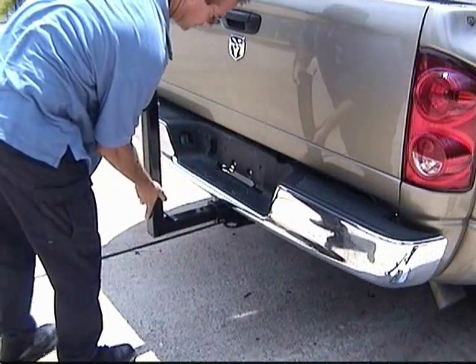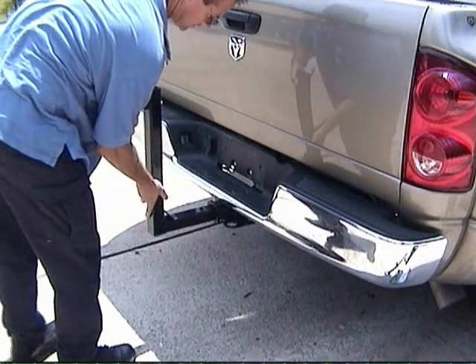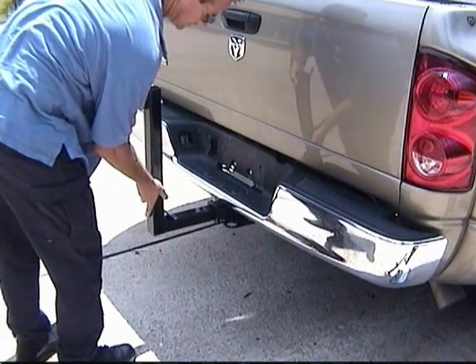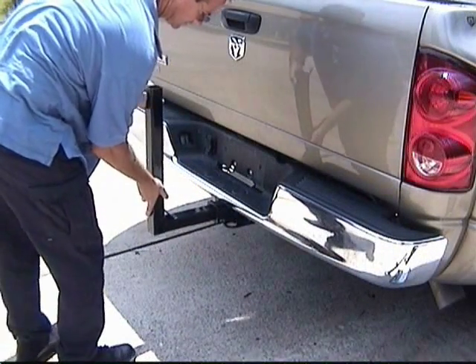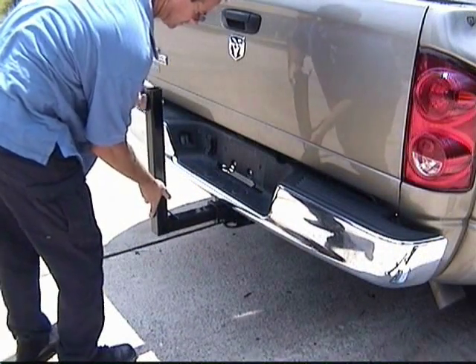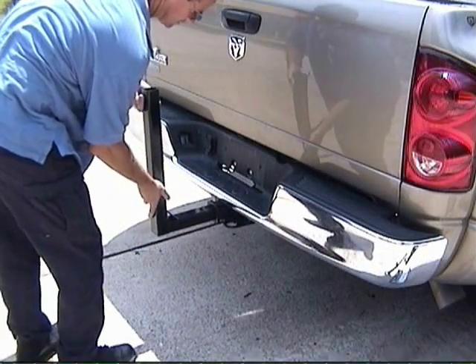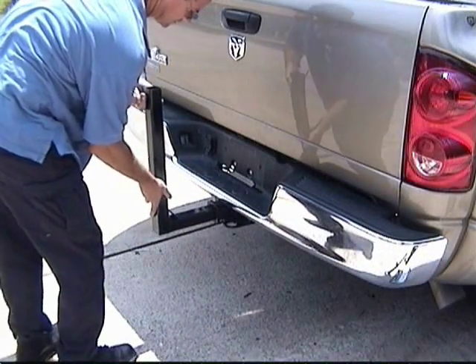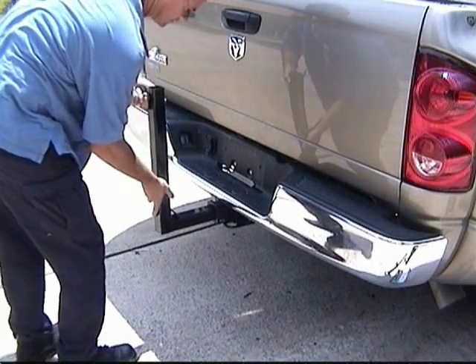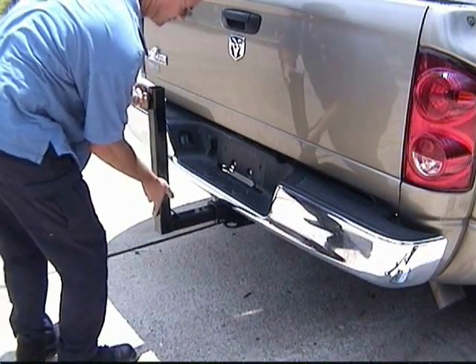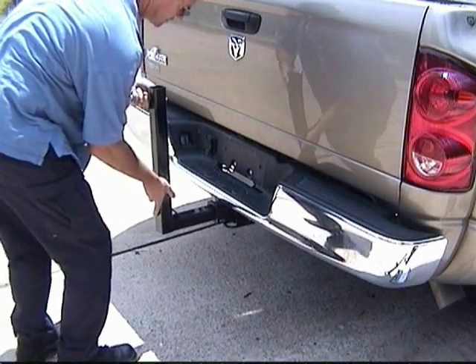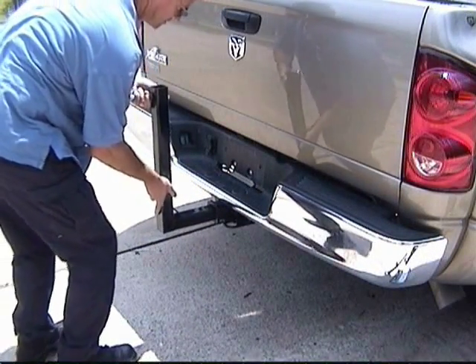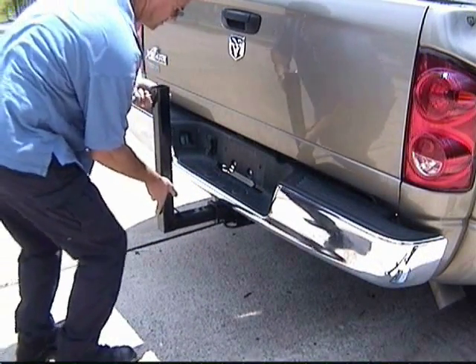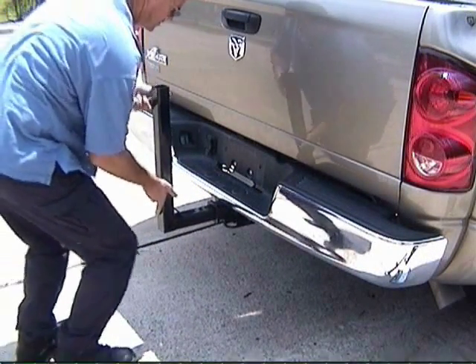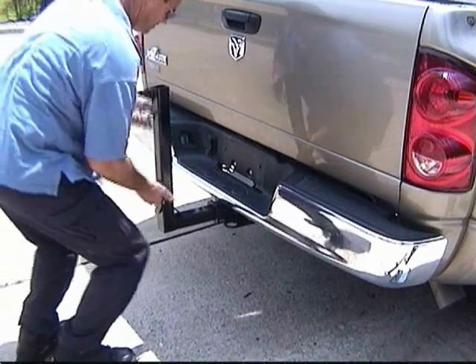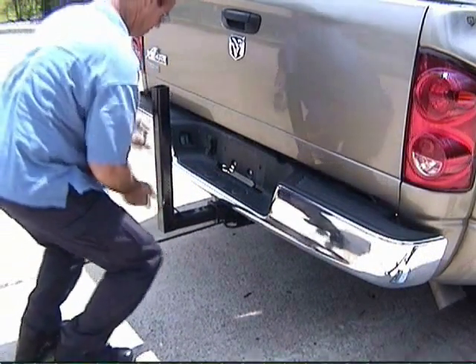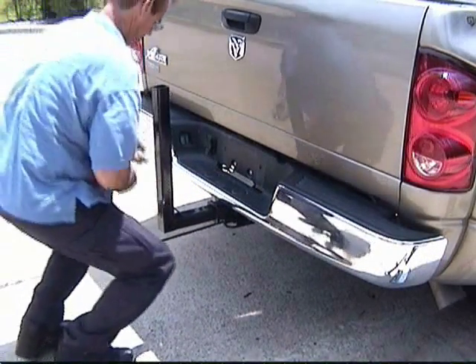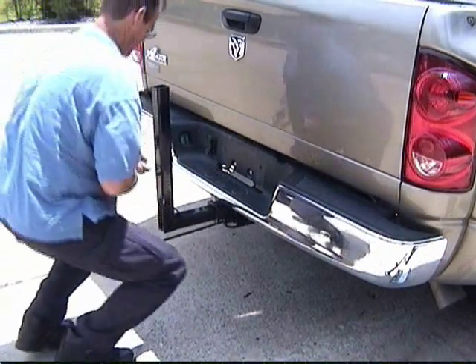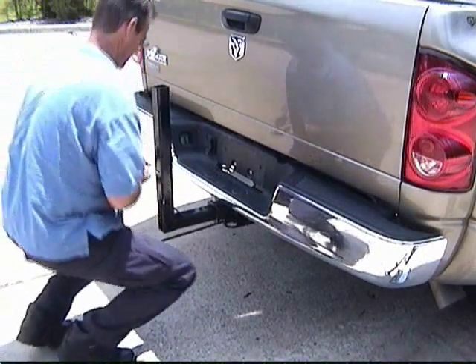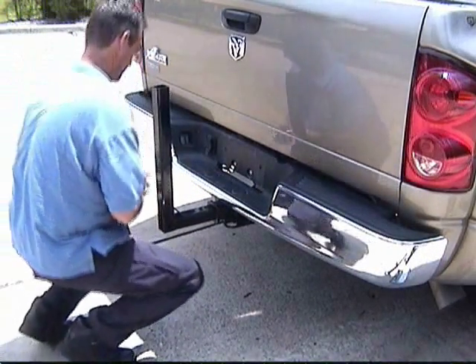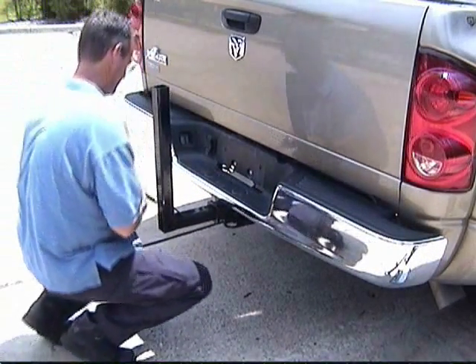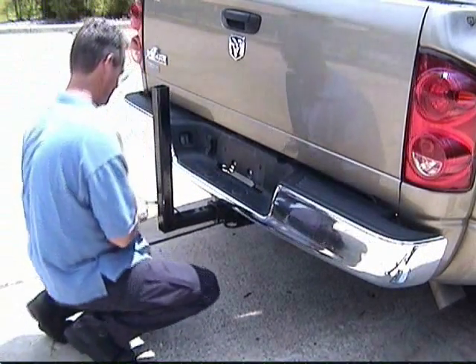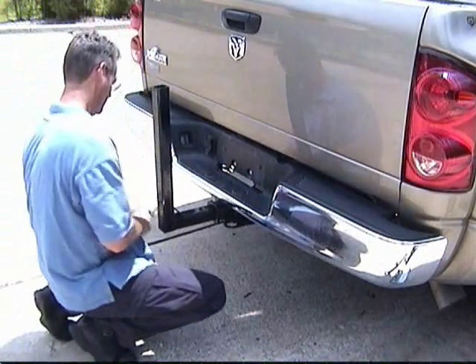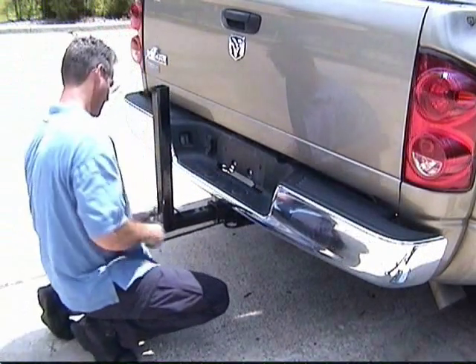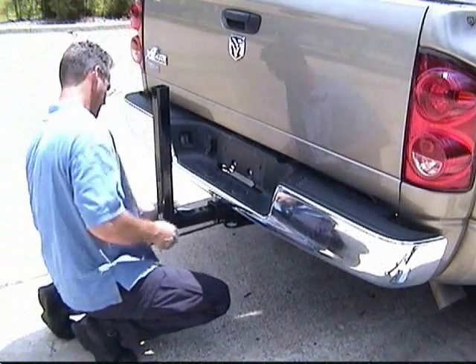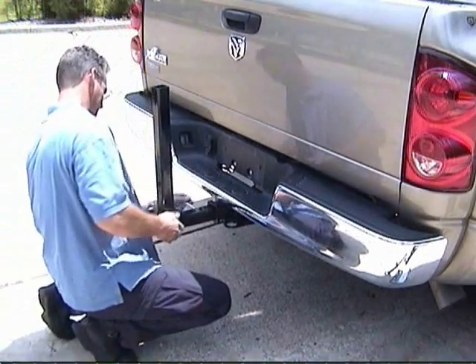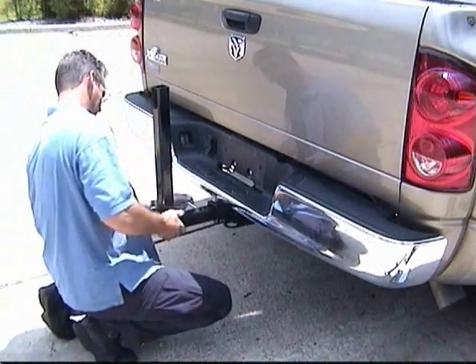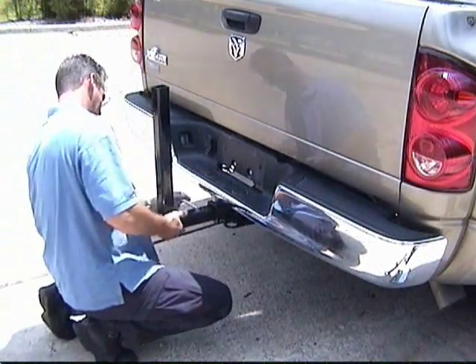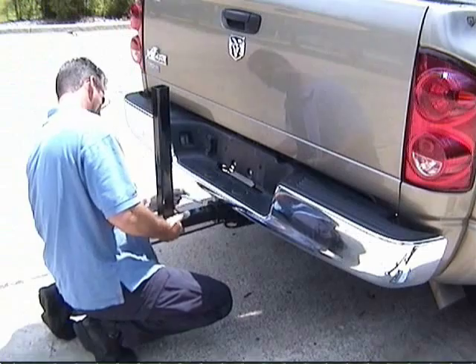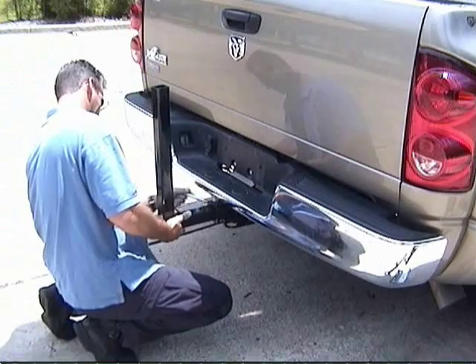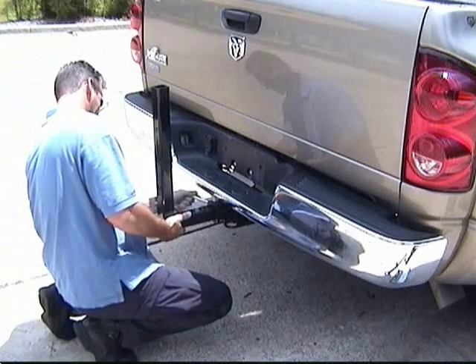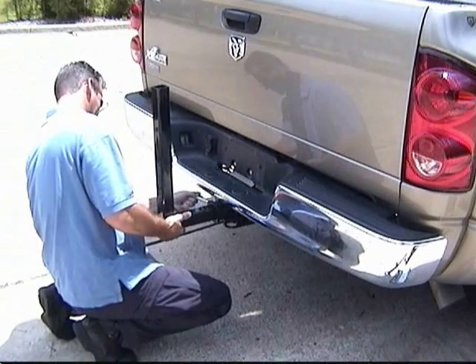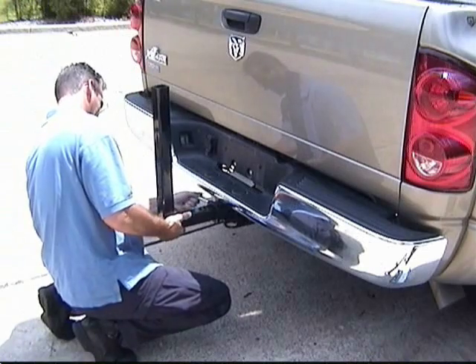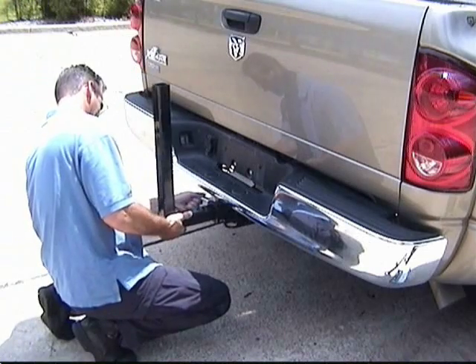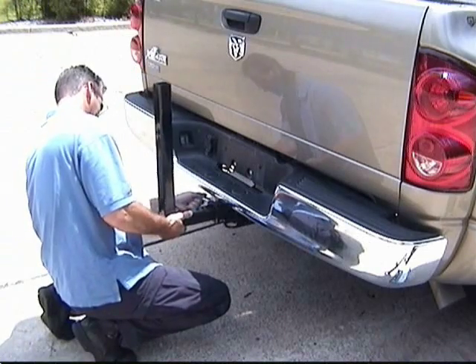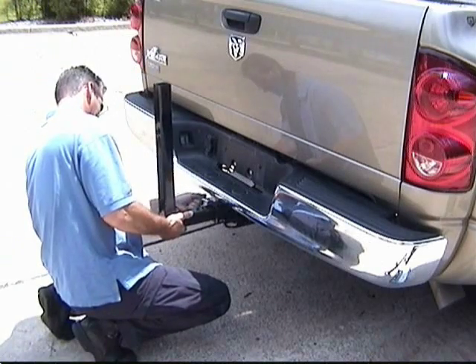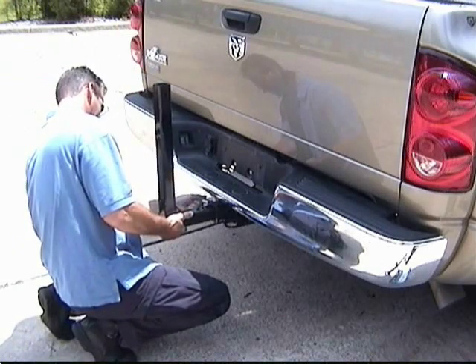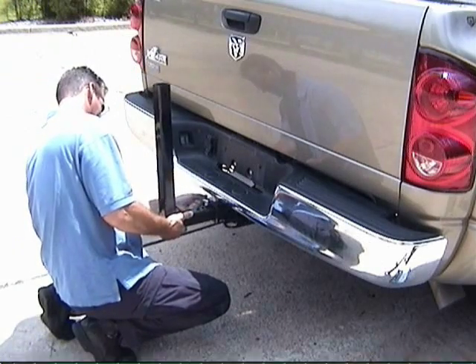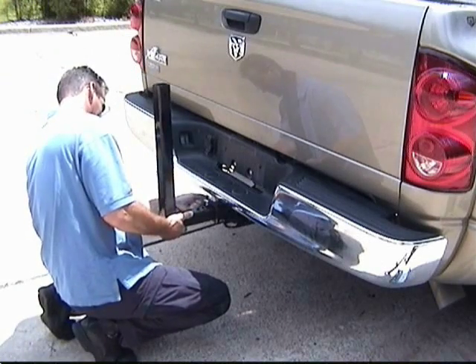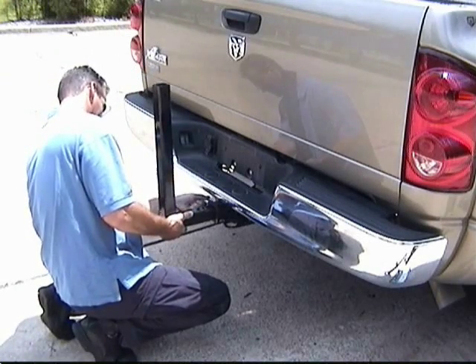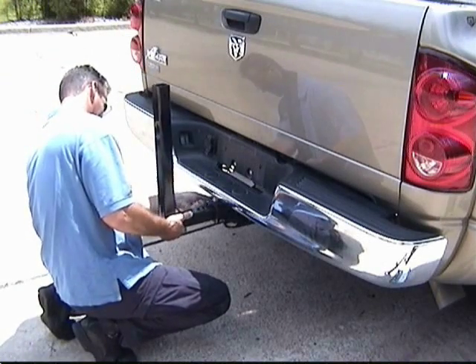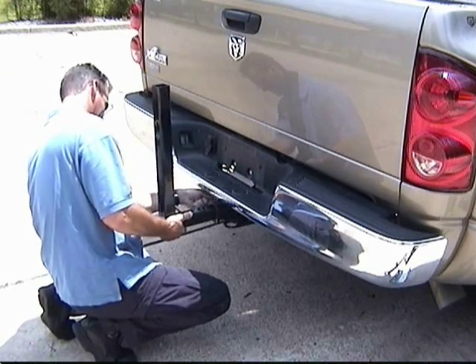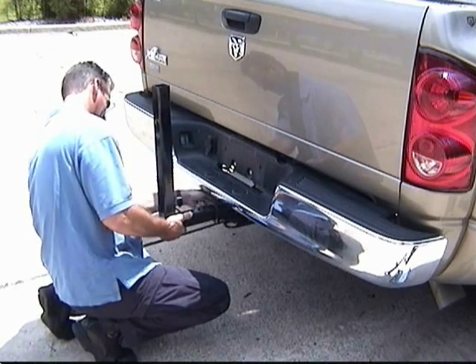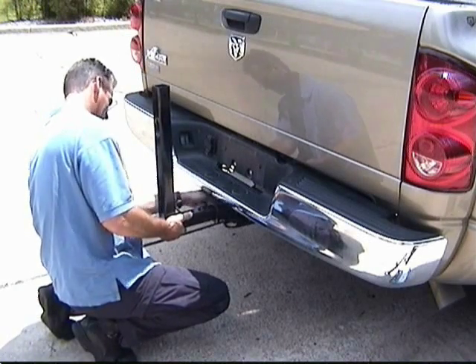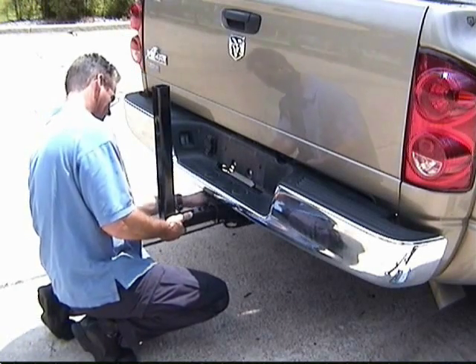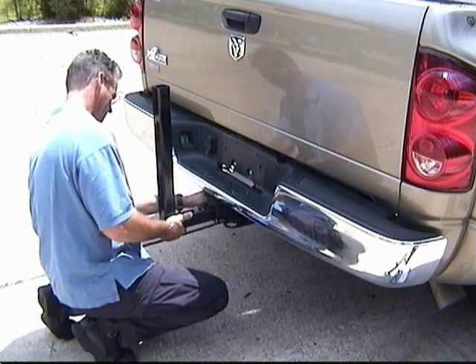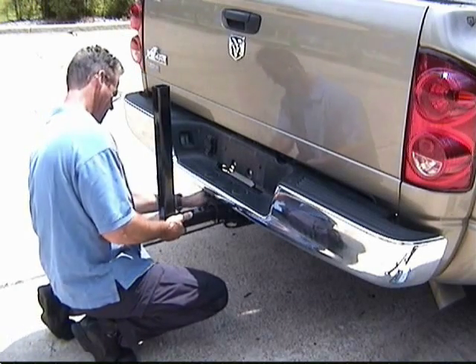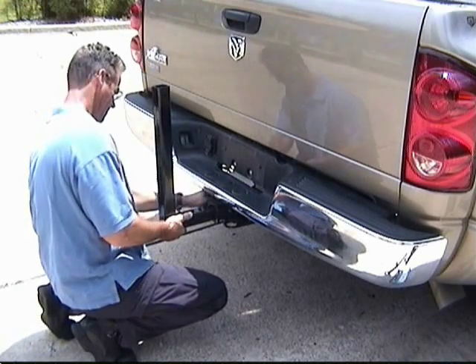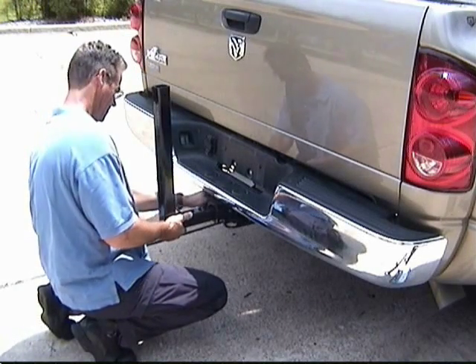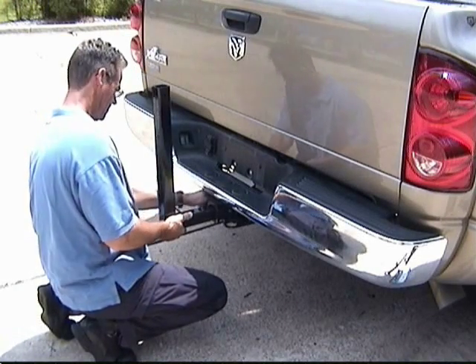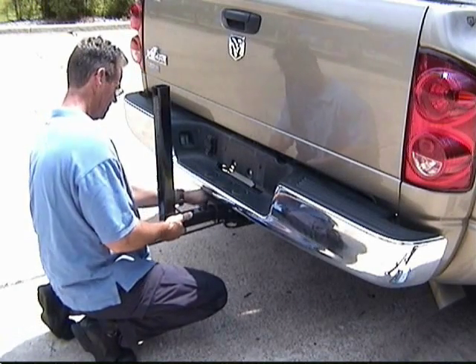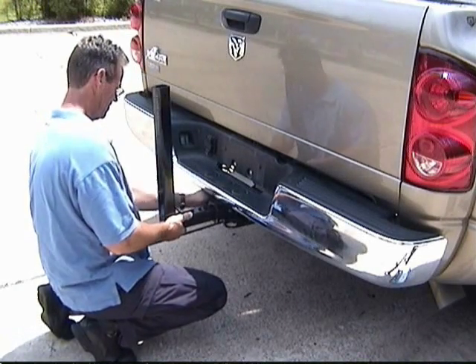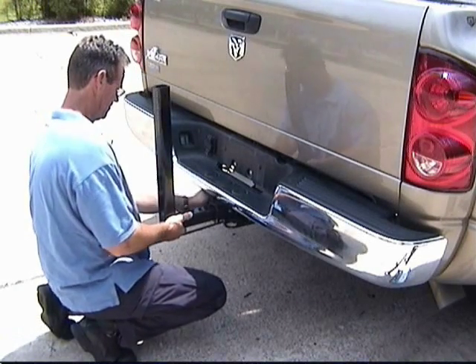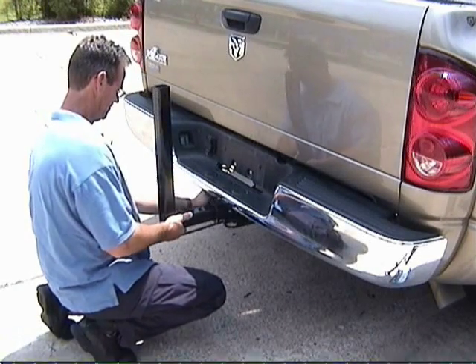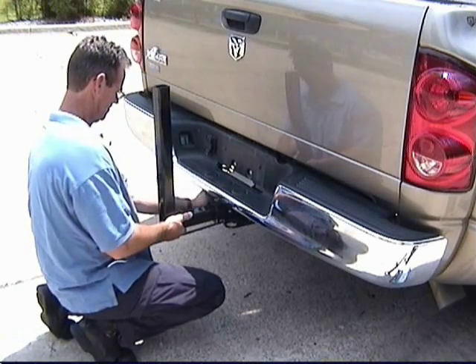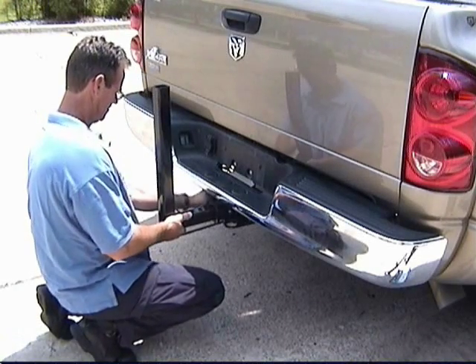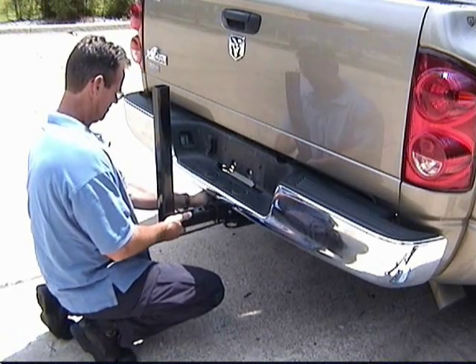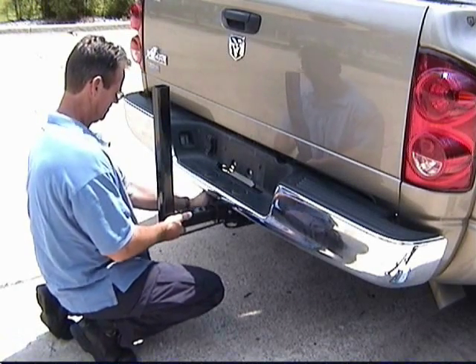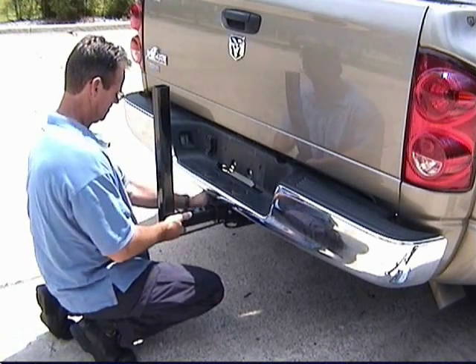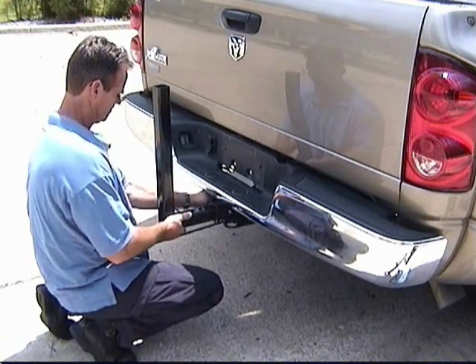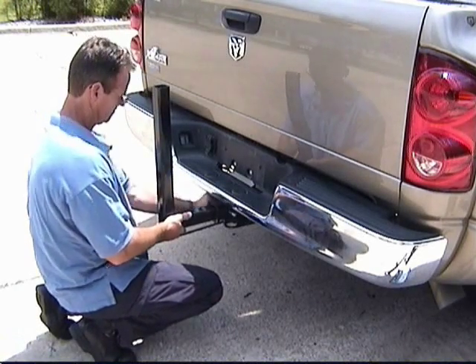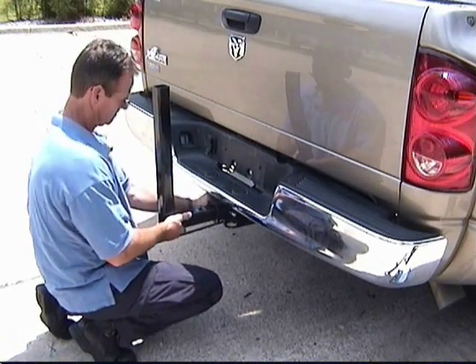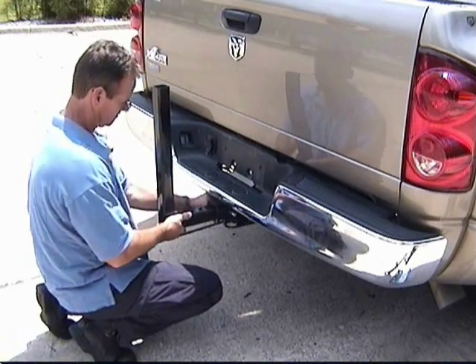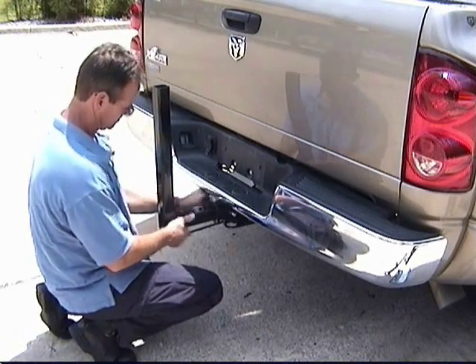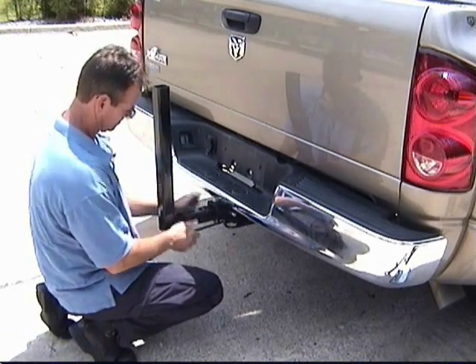First, take the hitch arm and insert into a hitch. Then insert the hitch pin.